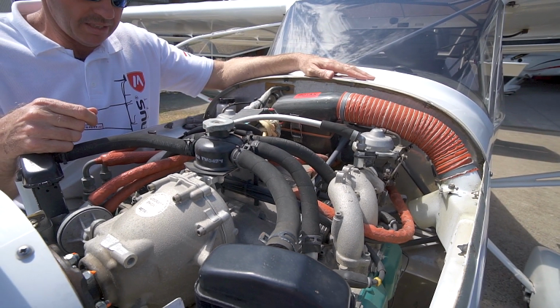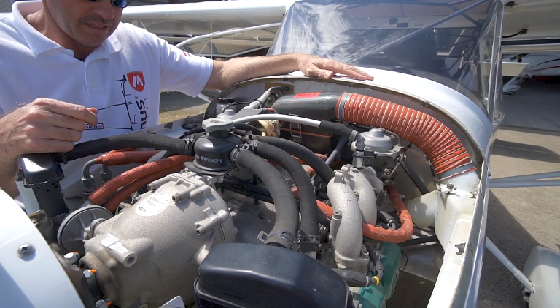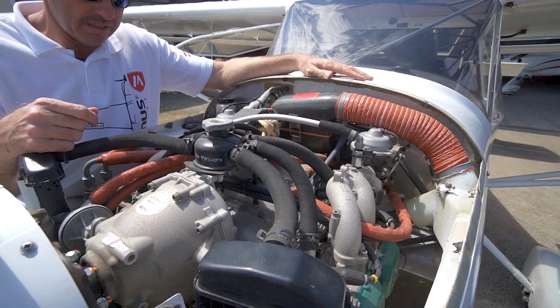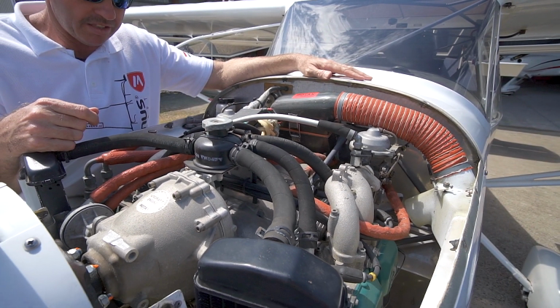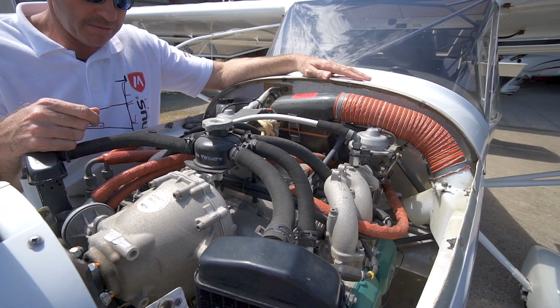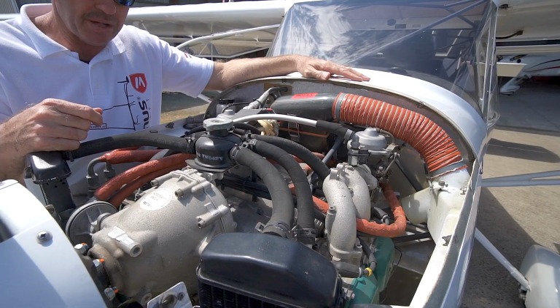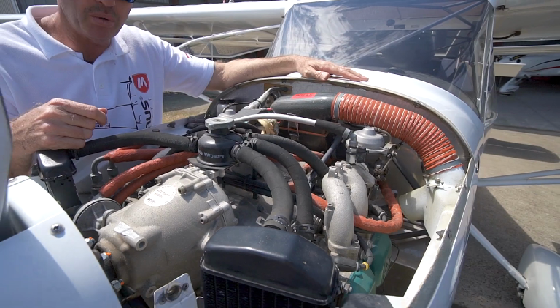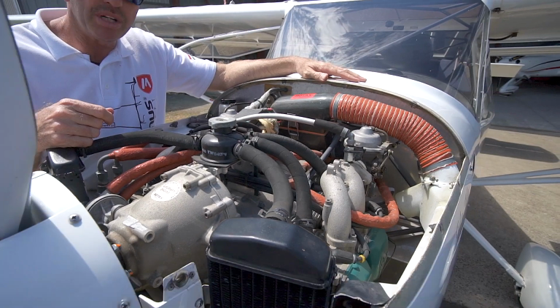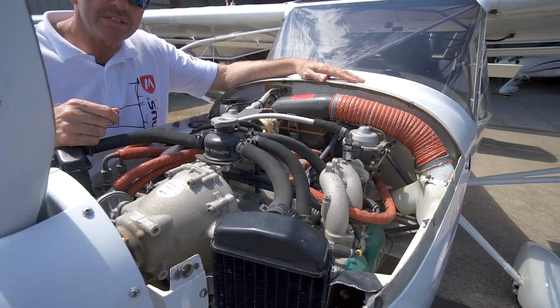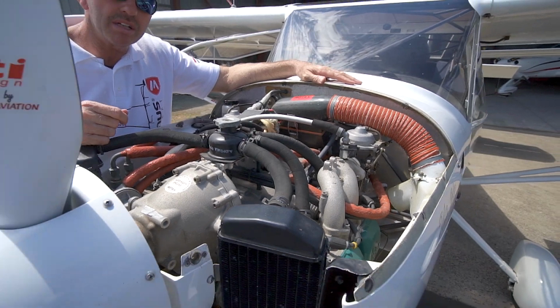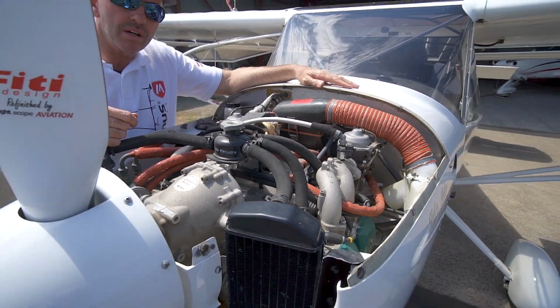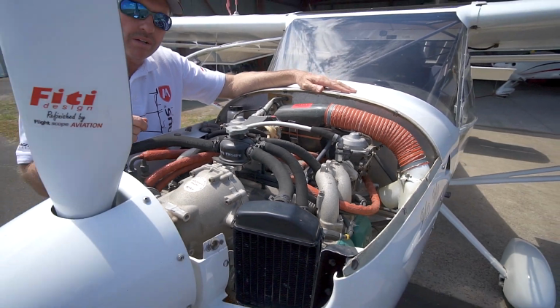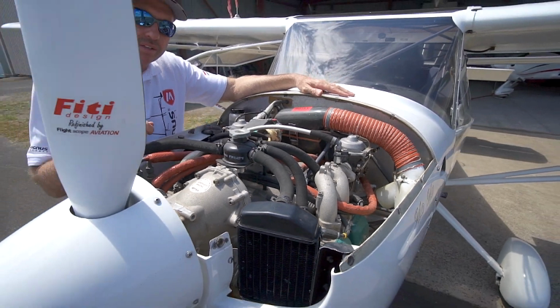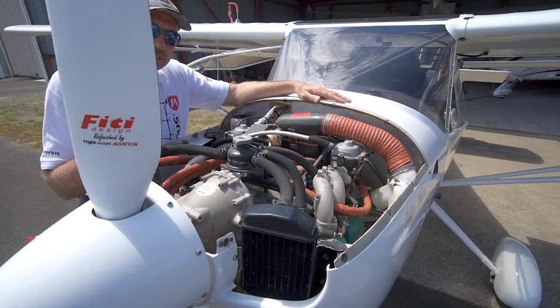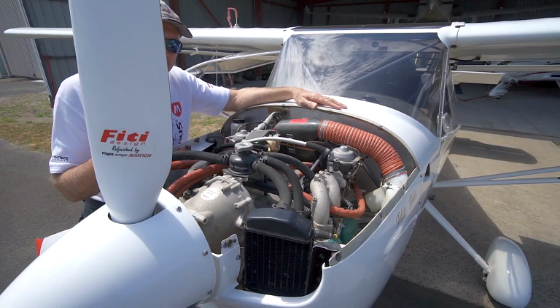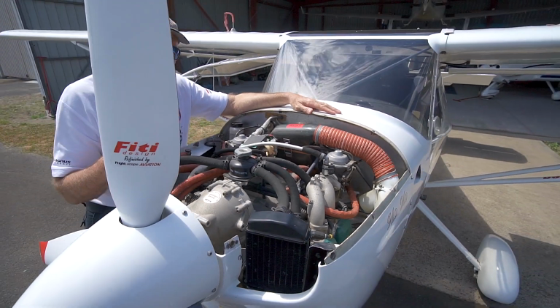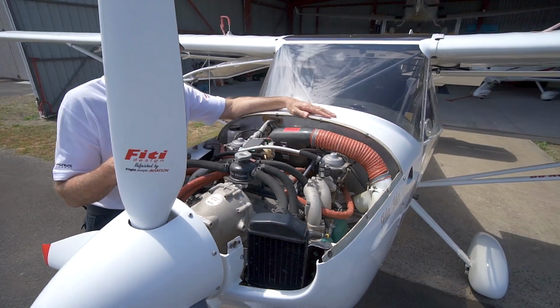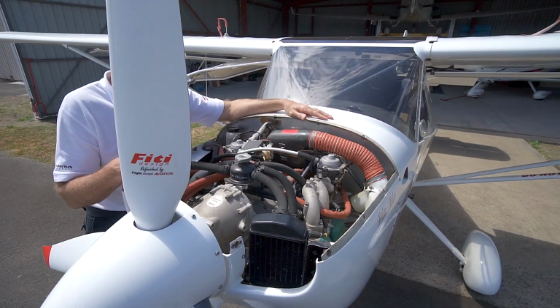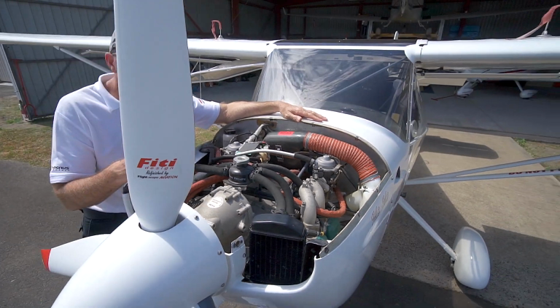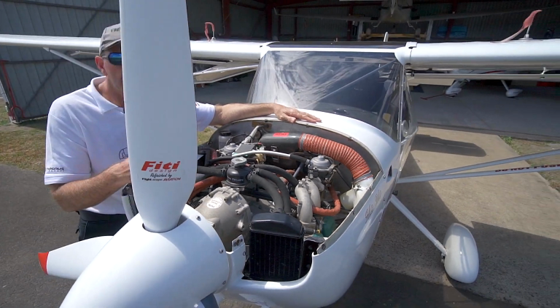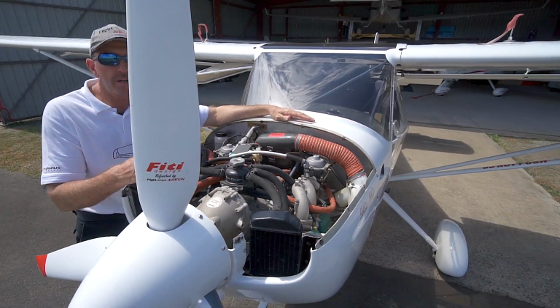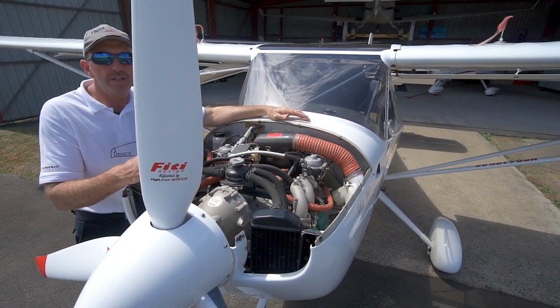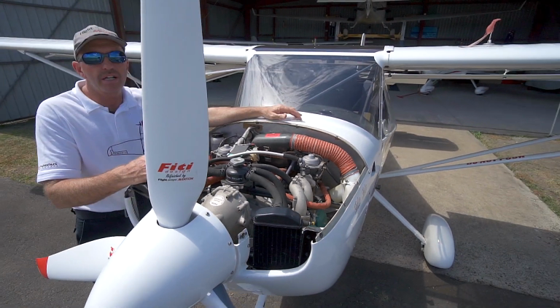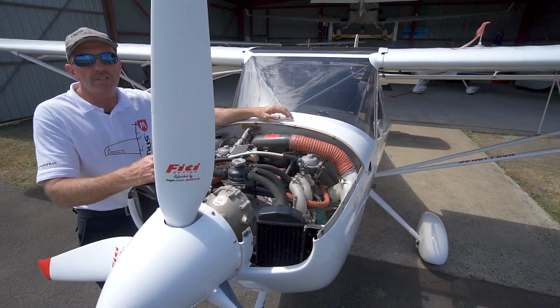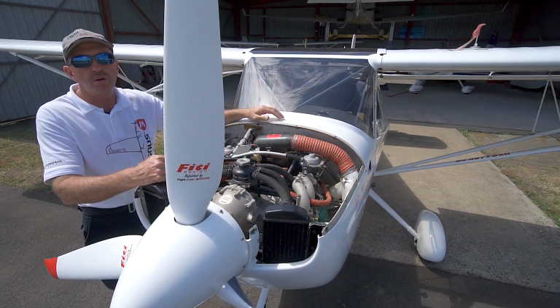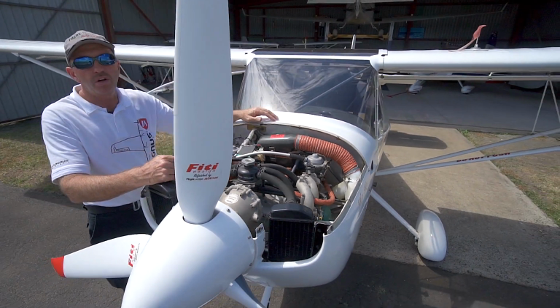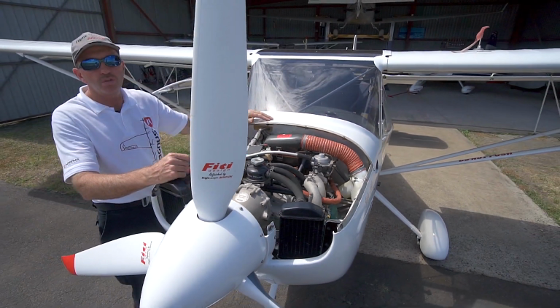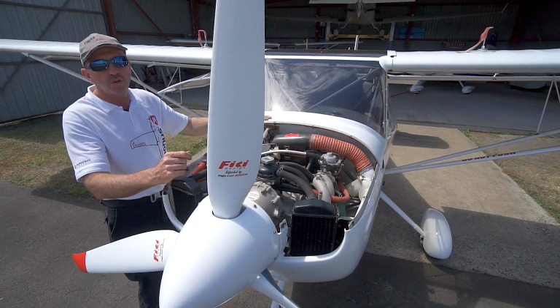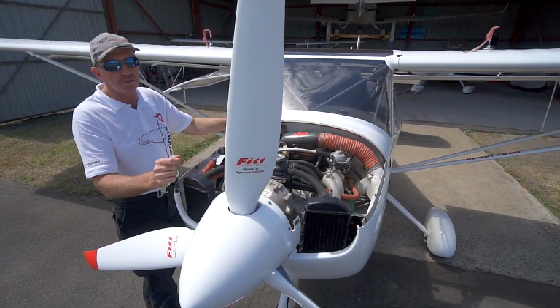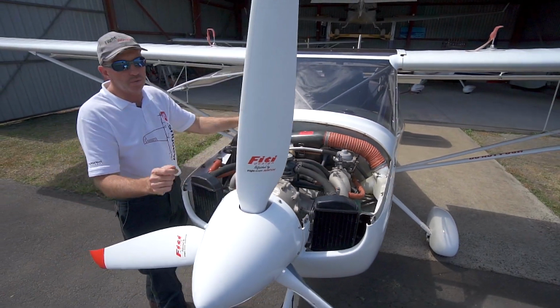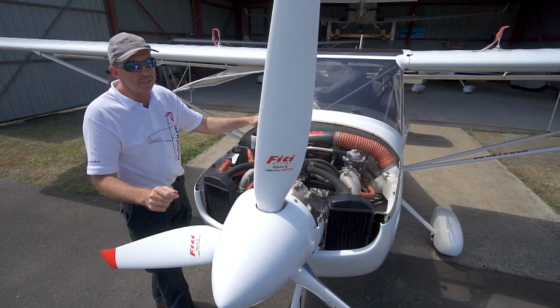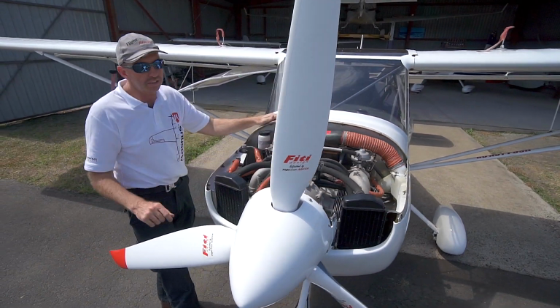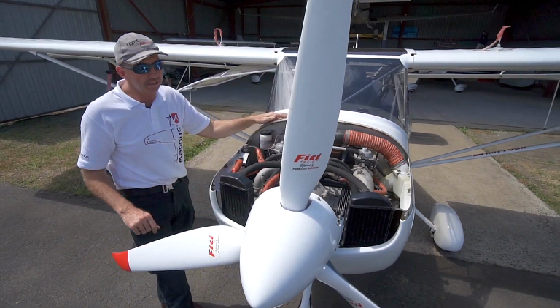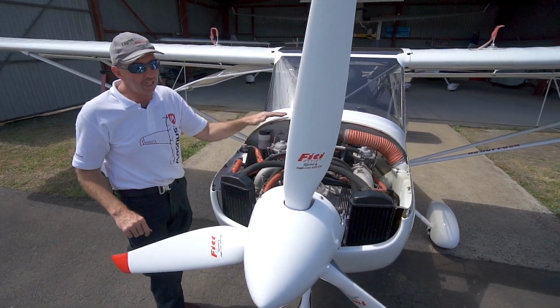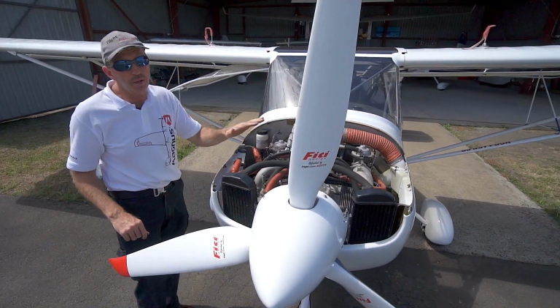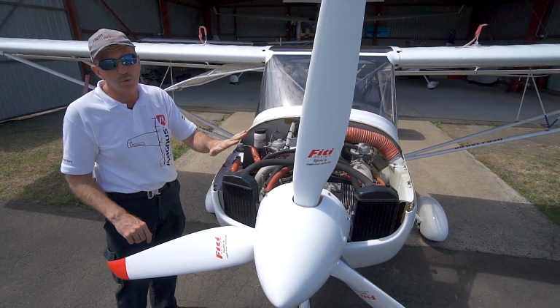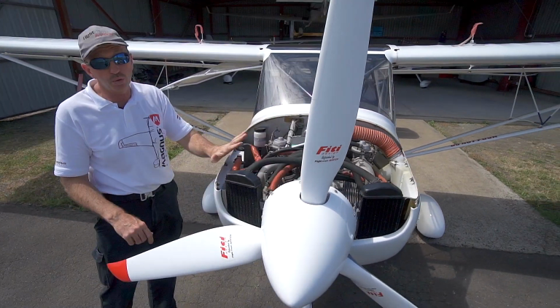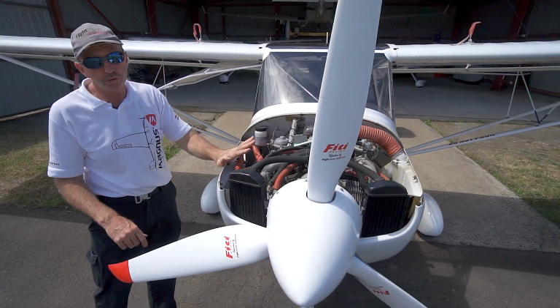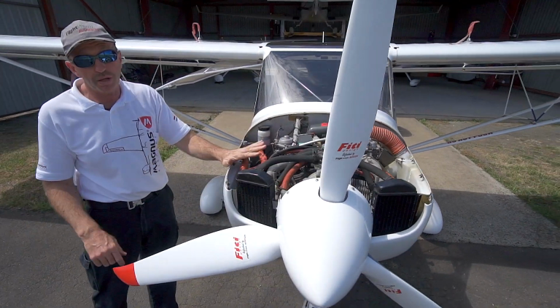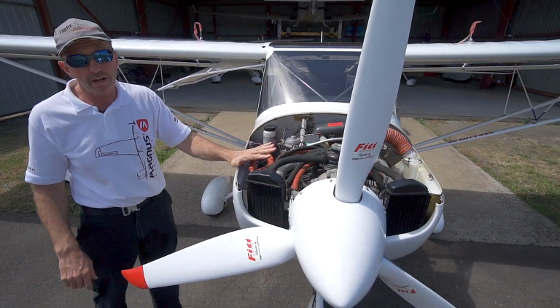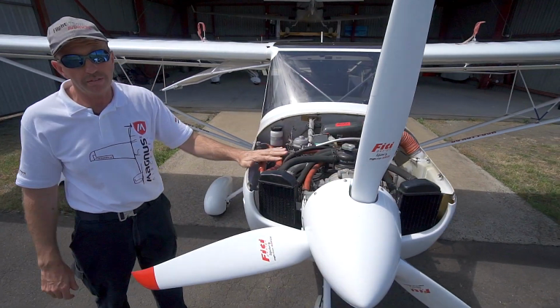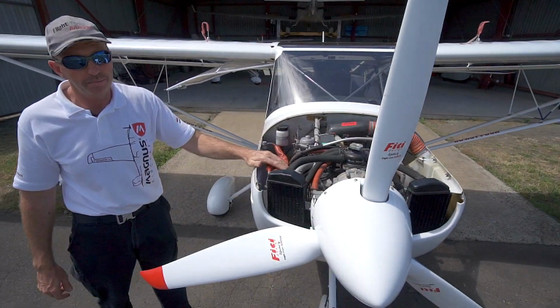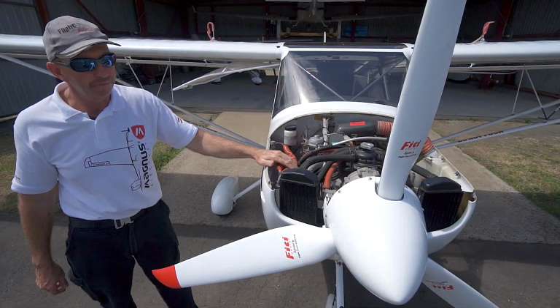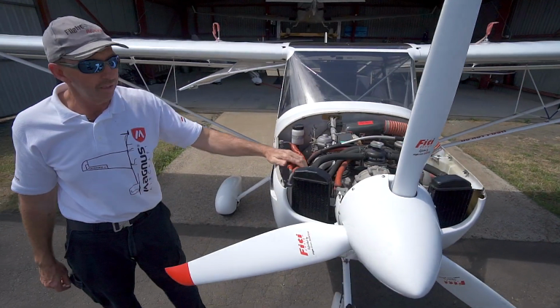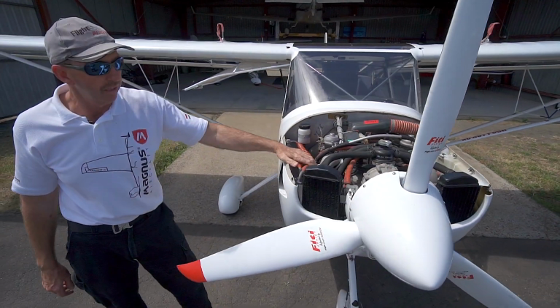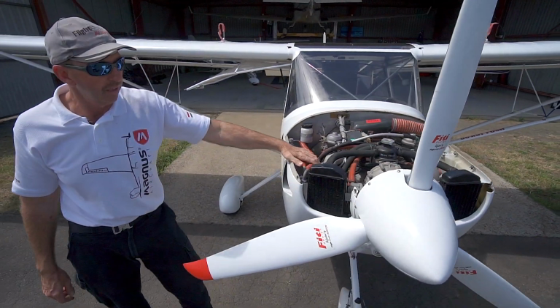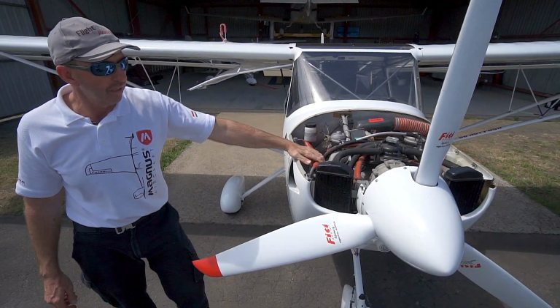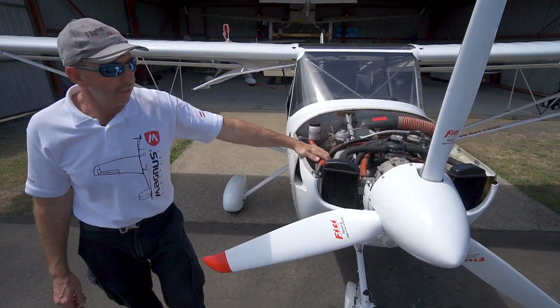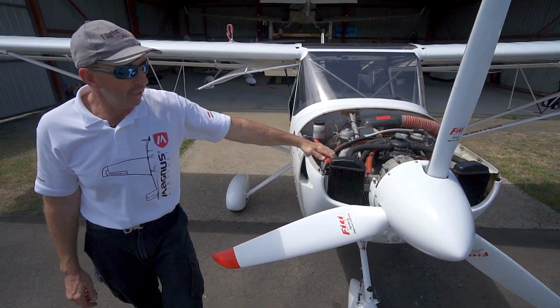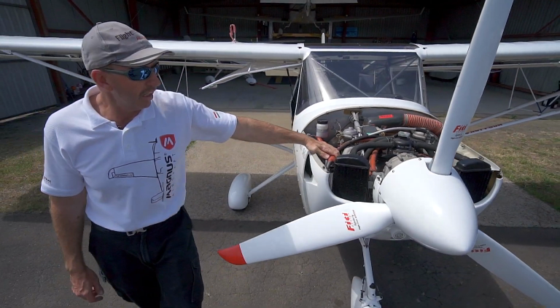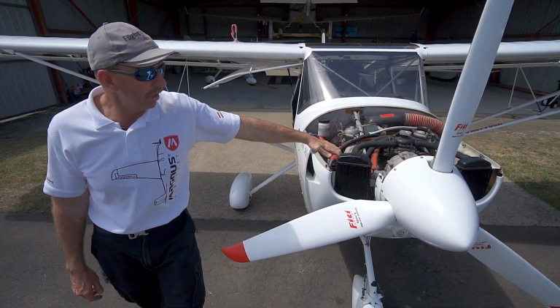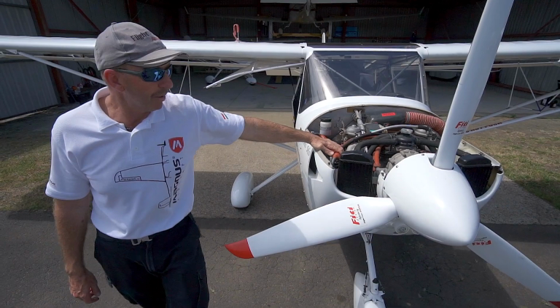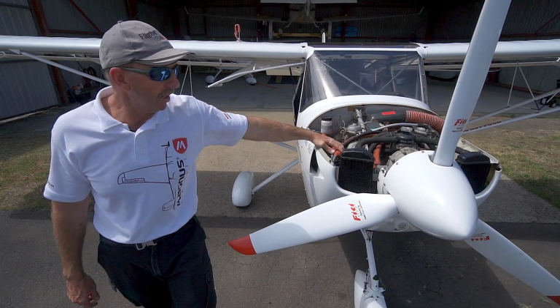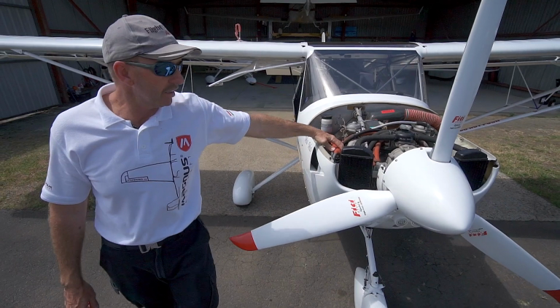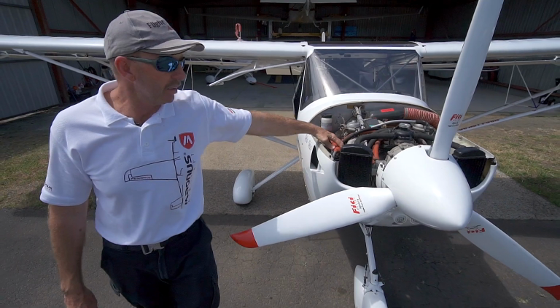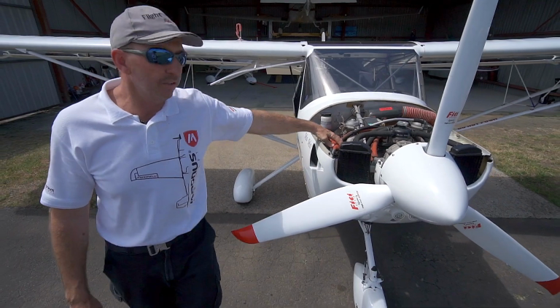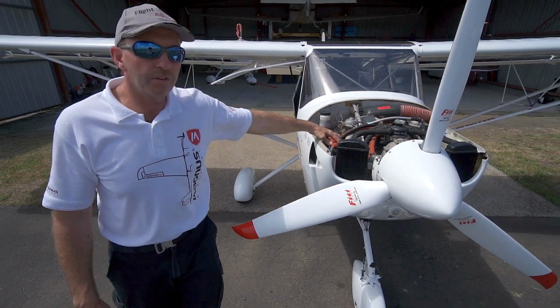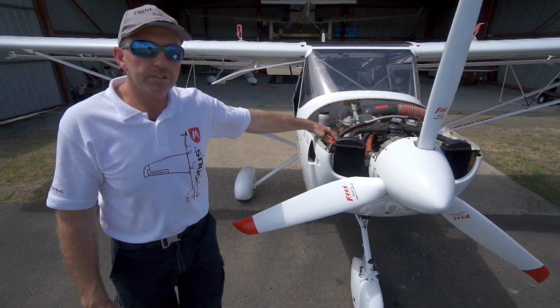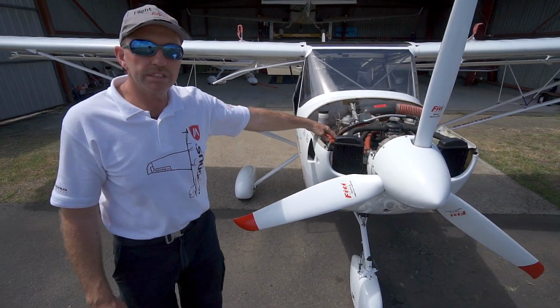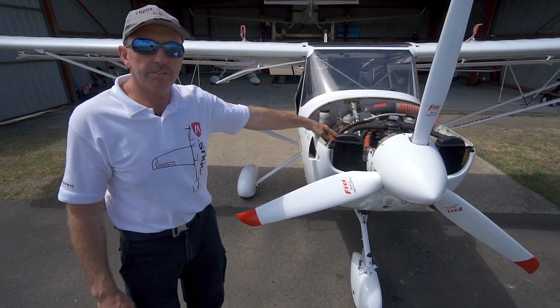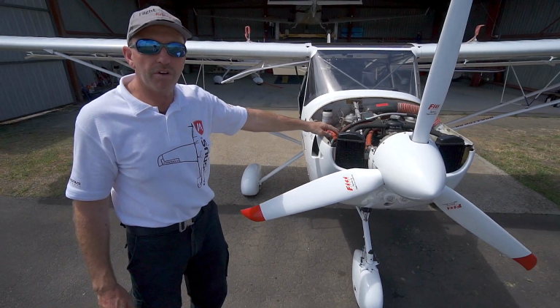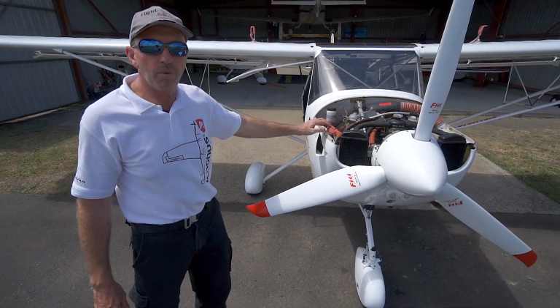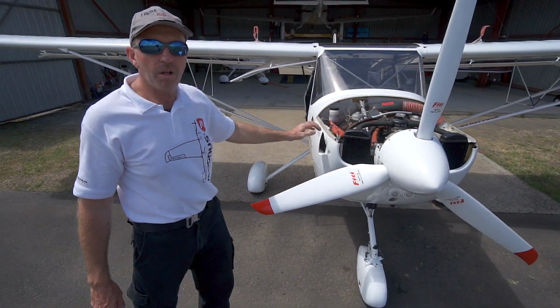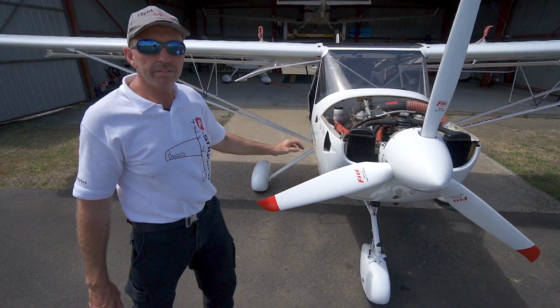So that's about all you need to know at this stage about the Rotax 912 ULS. It's 100 horsepower and it powers our Eurofox aircraft very well.